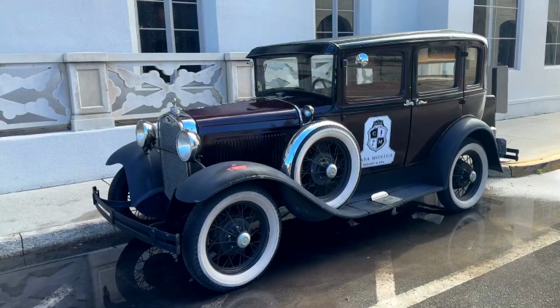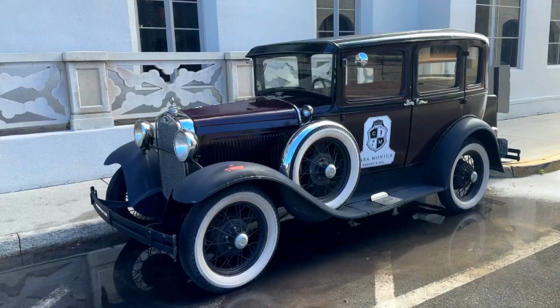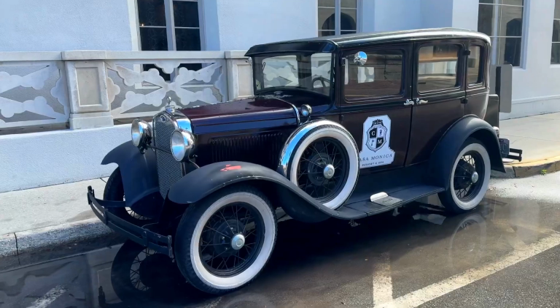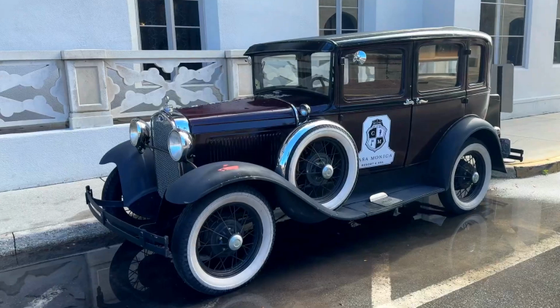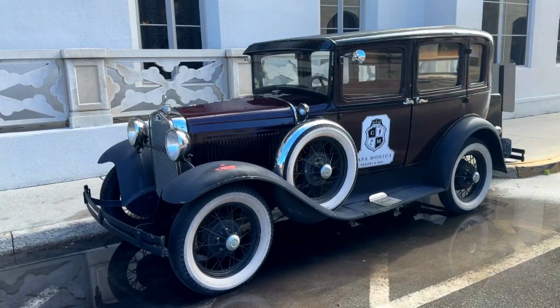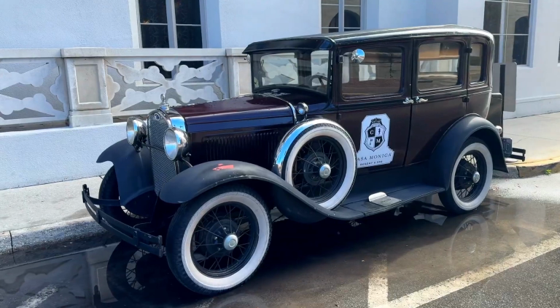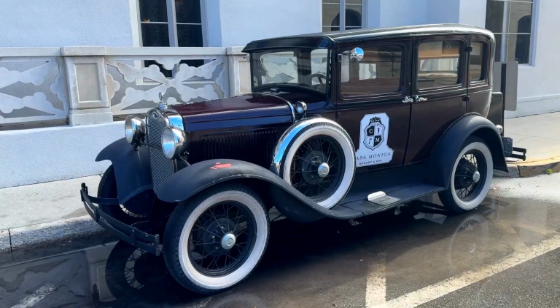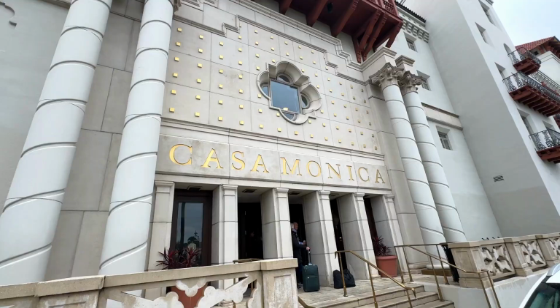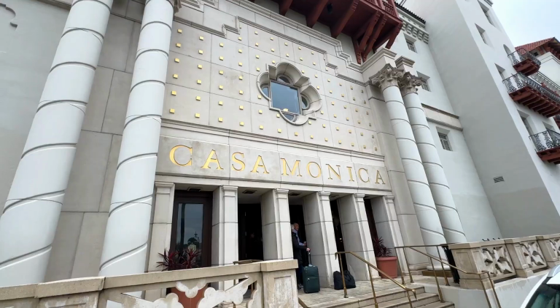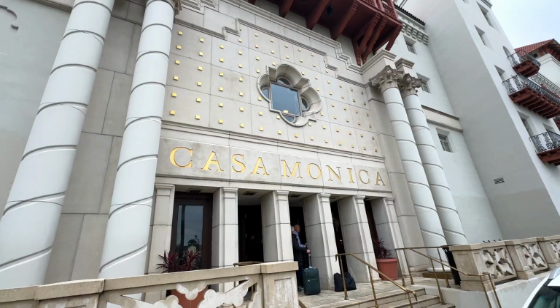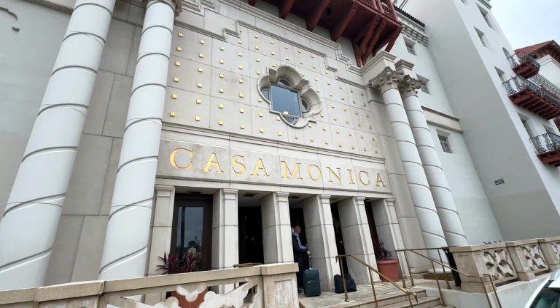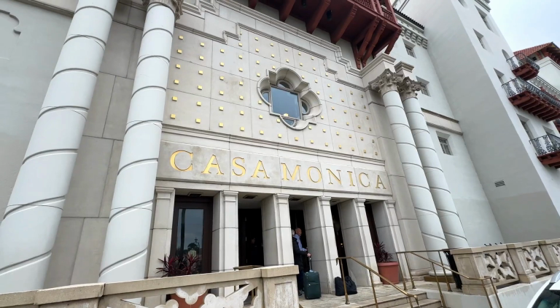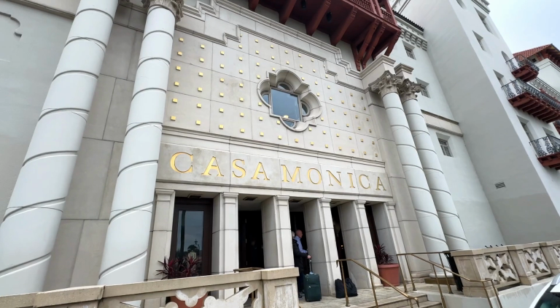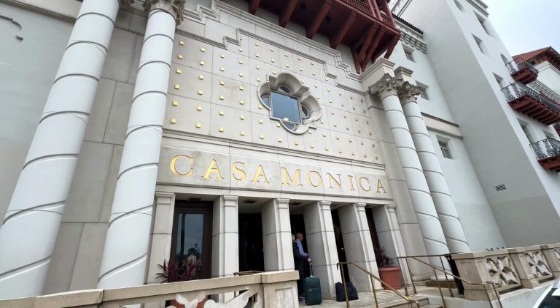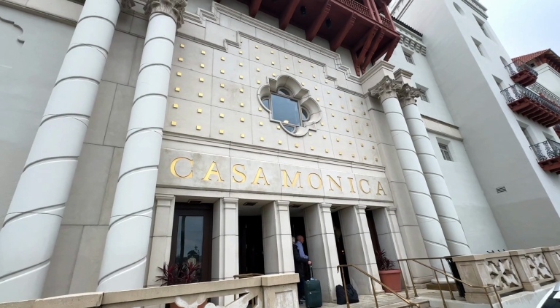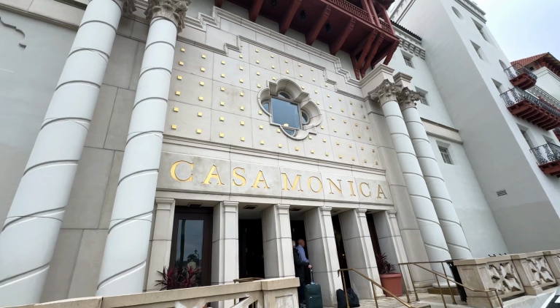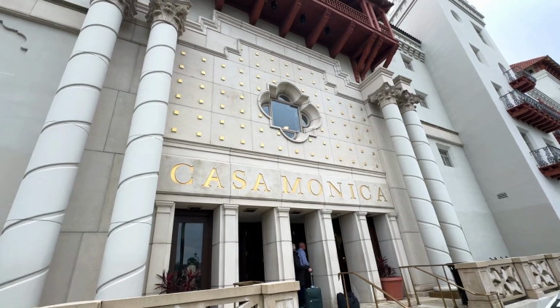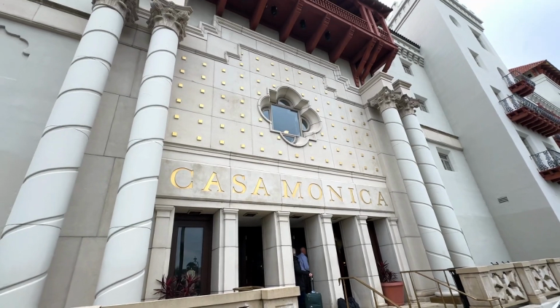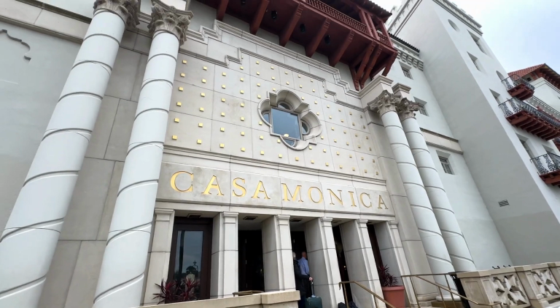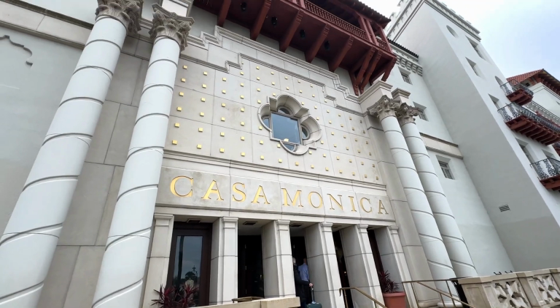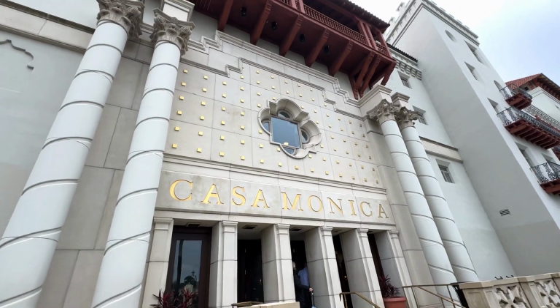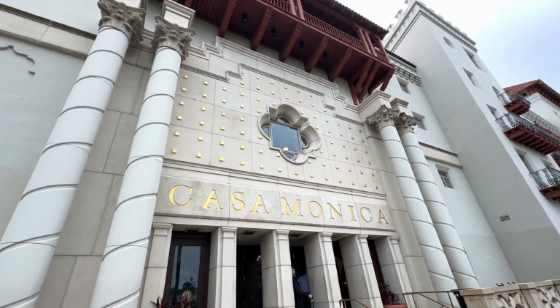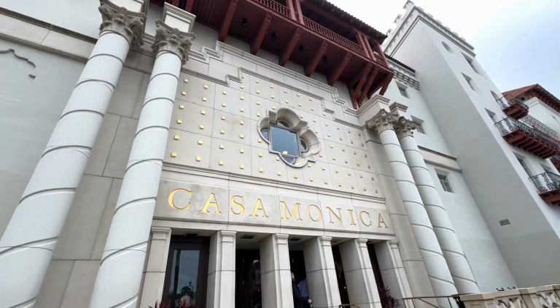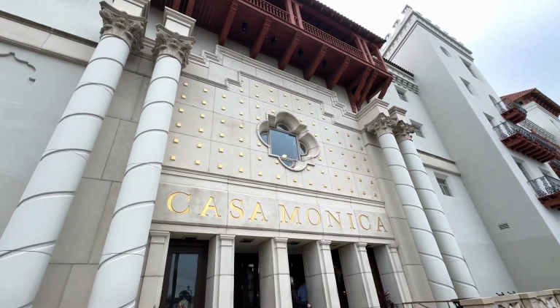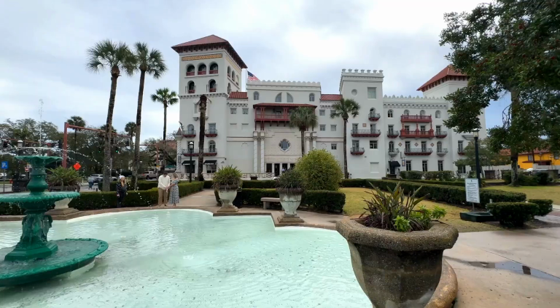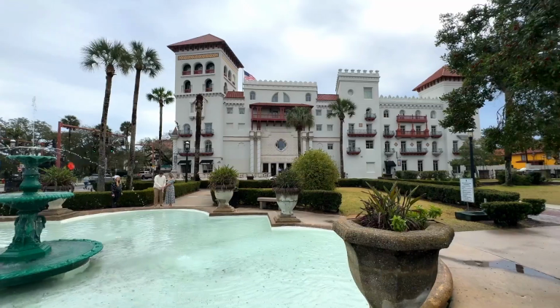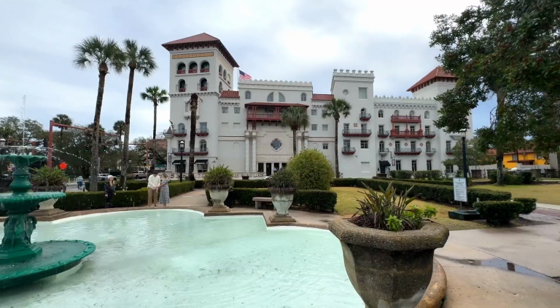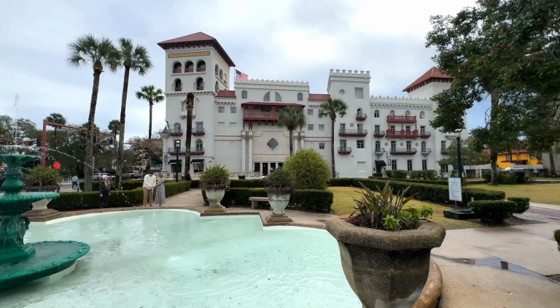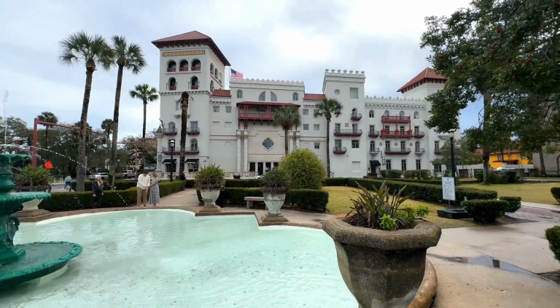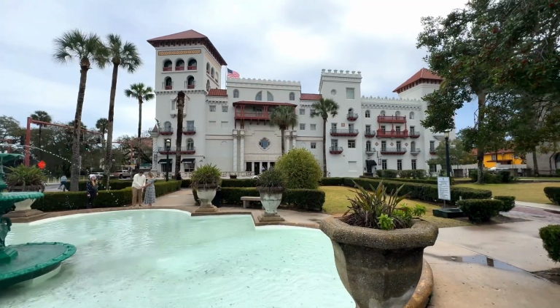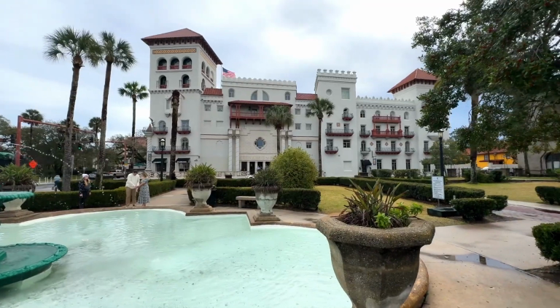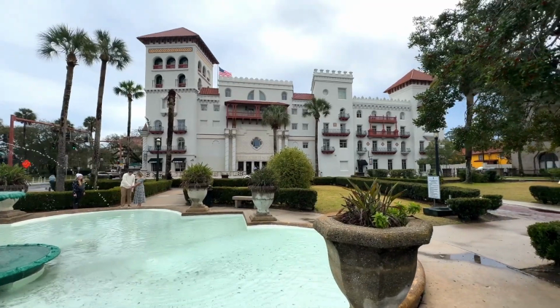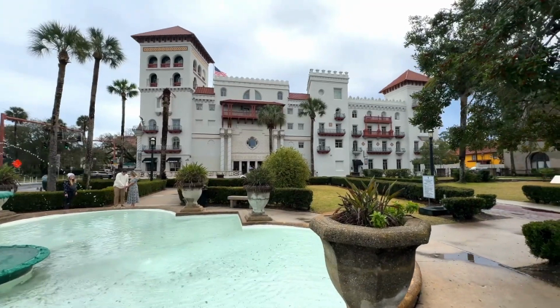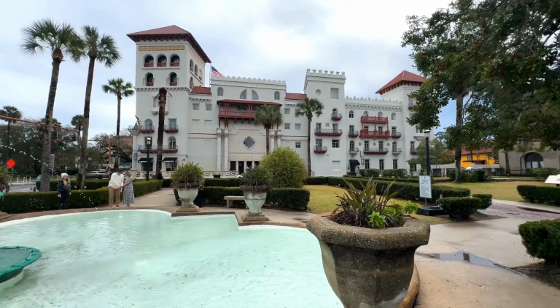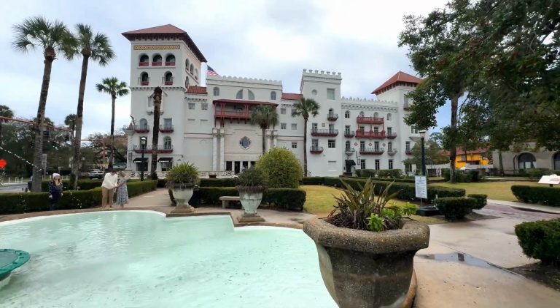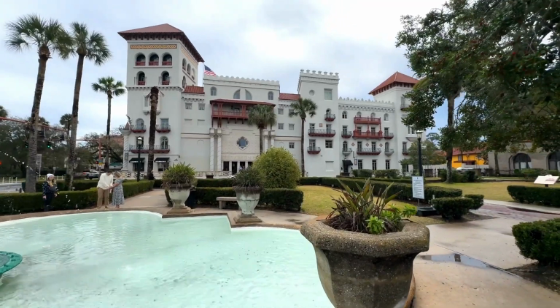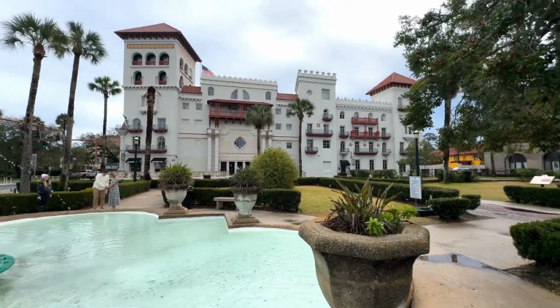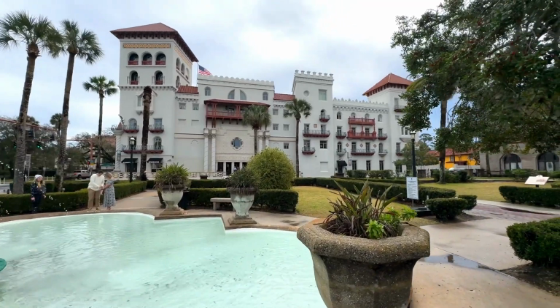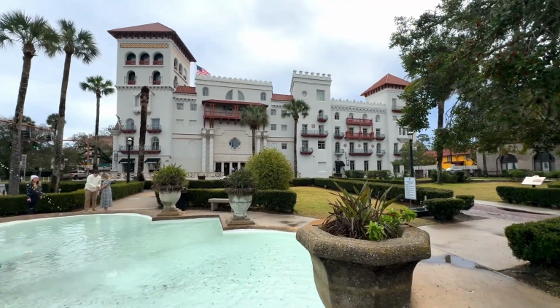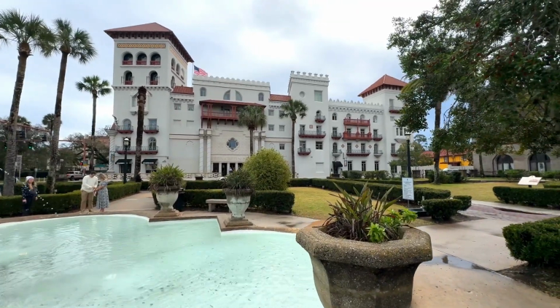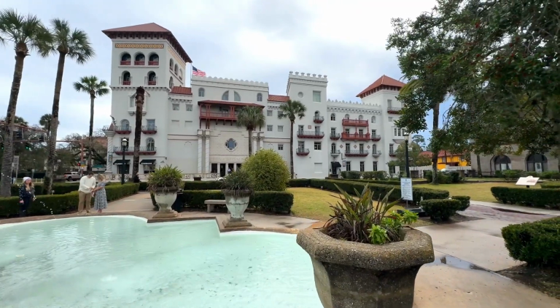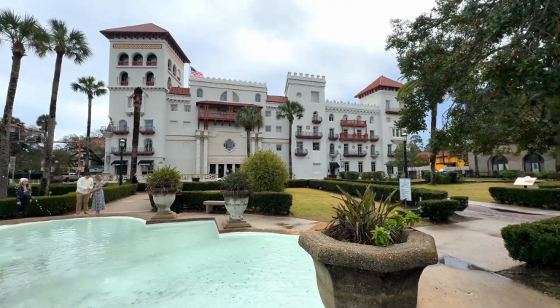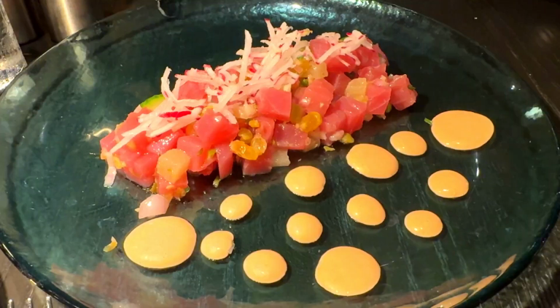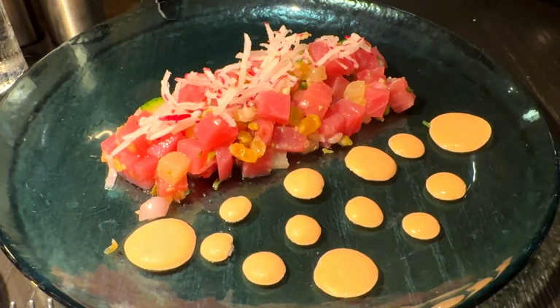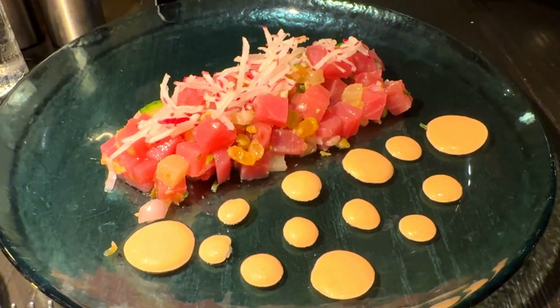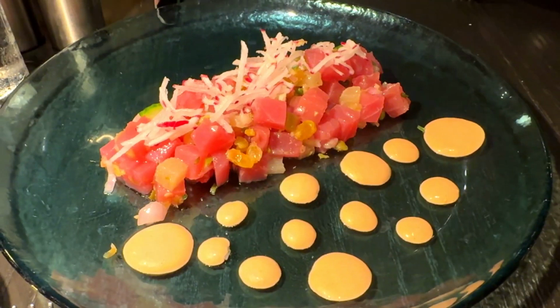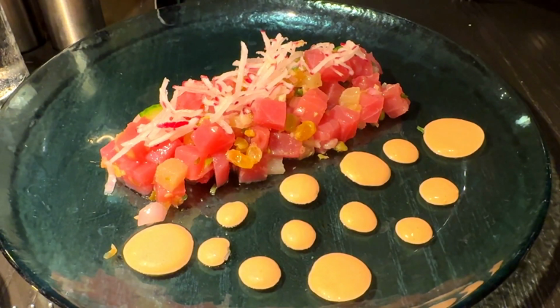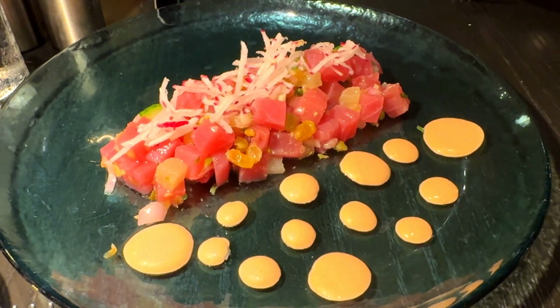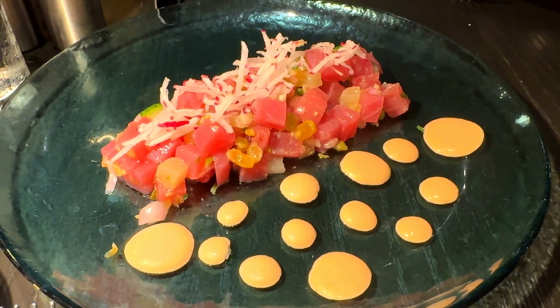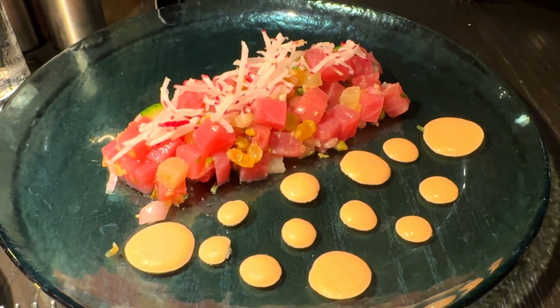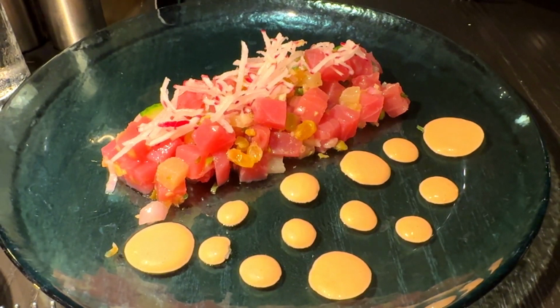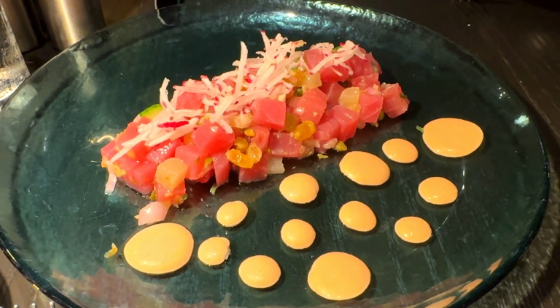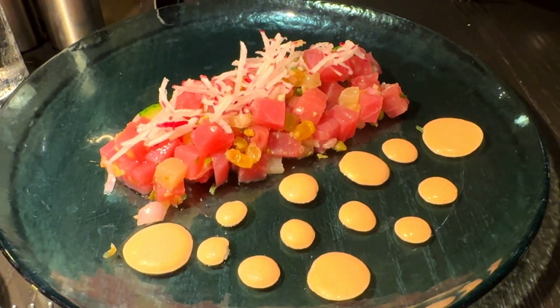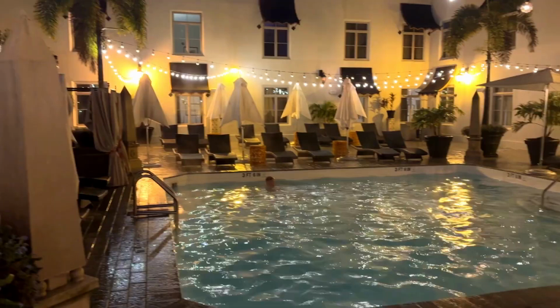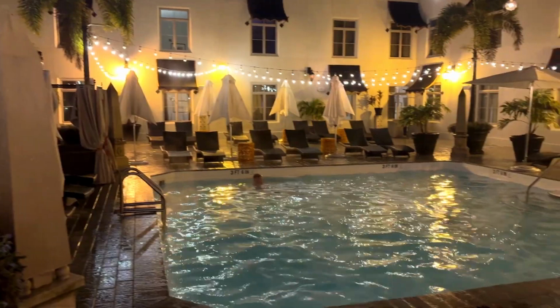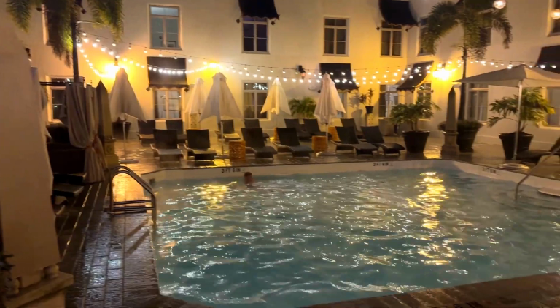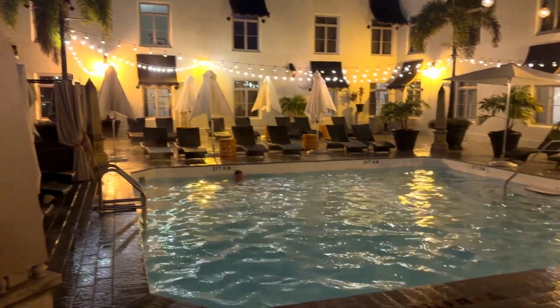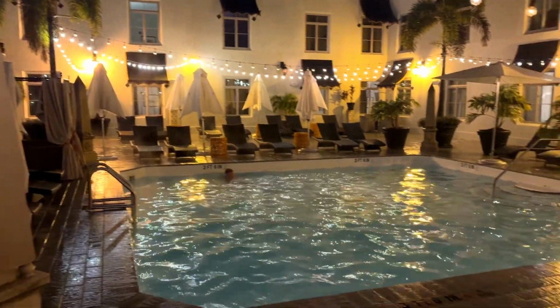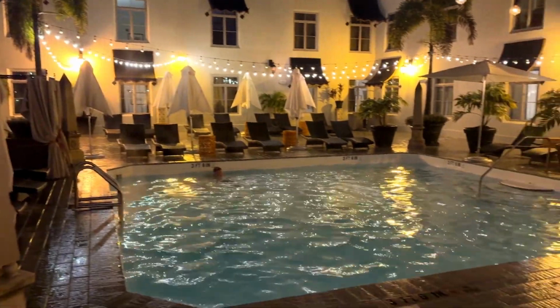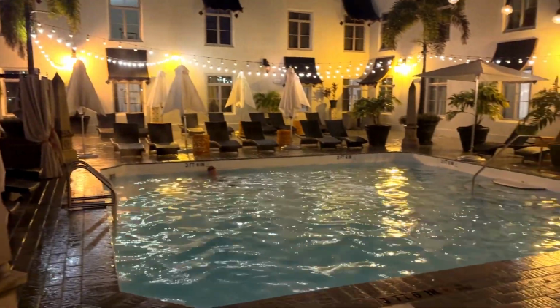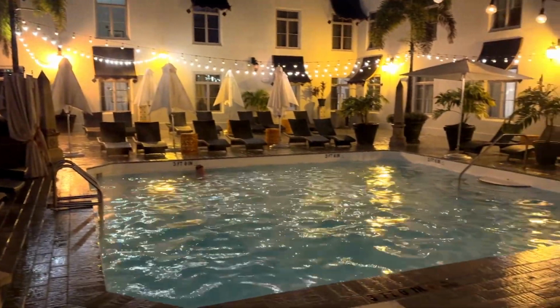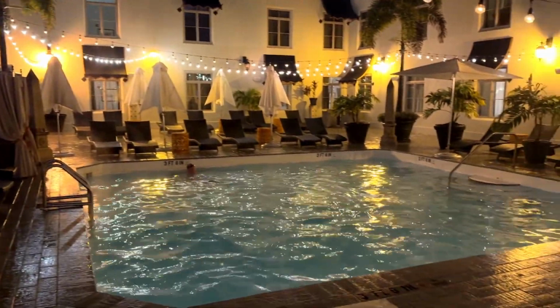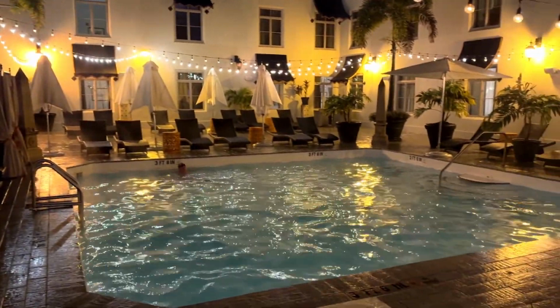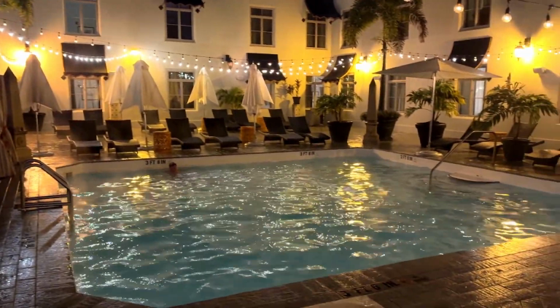Hey, travel friends. Today on Doodle the Travel Bug, we're experiencing the timeless charm and magic of the Casa Monica Resort.